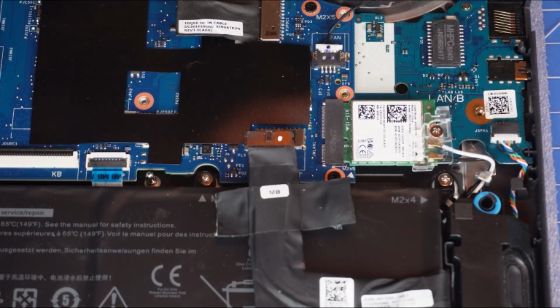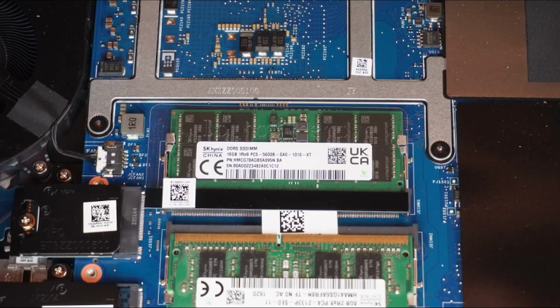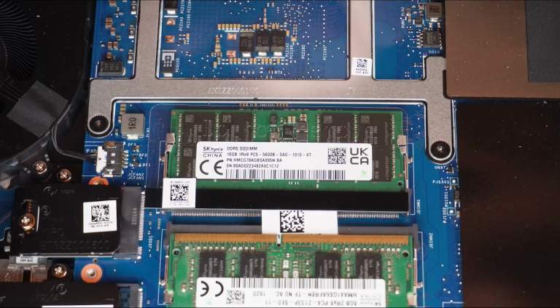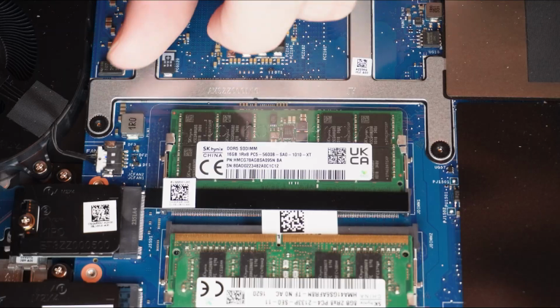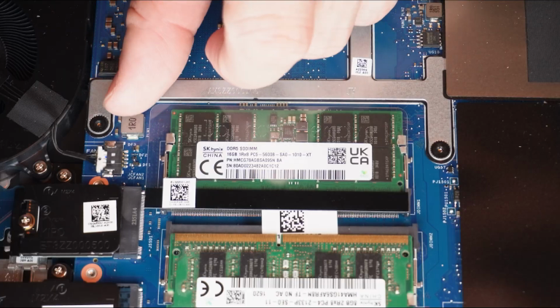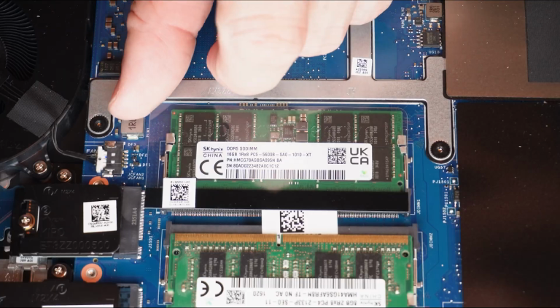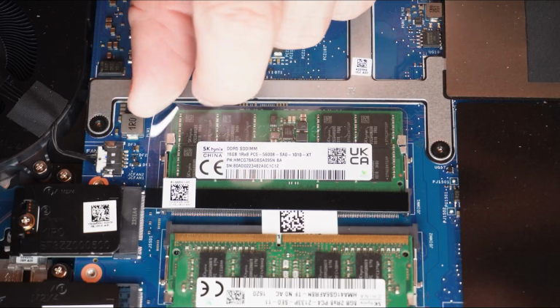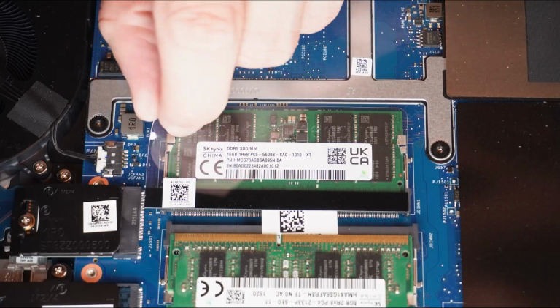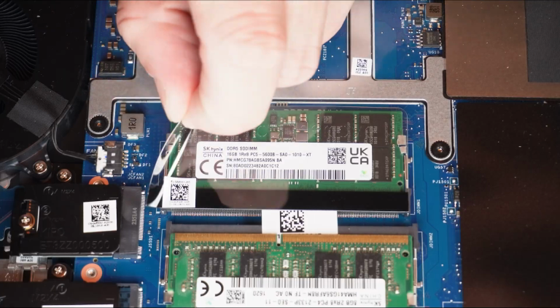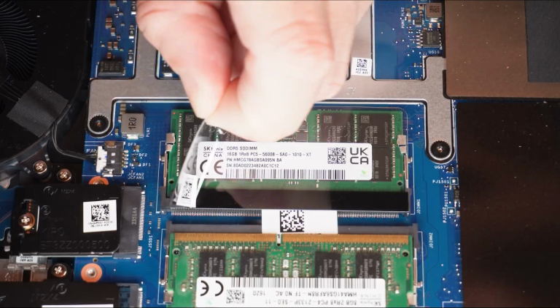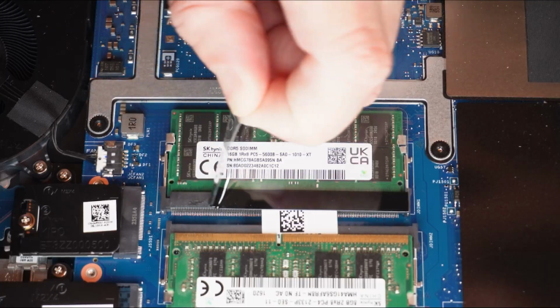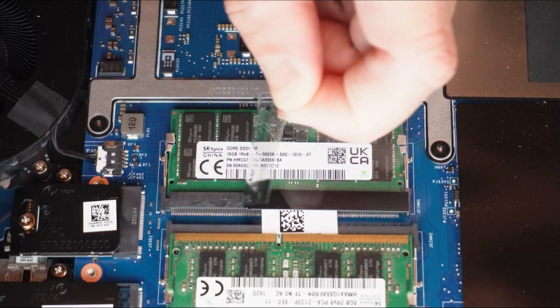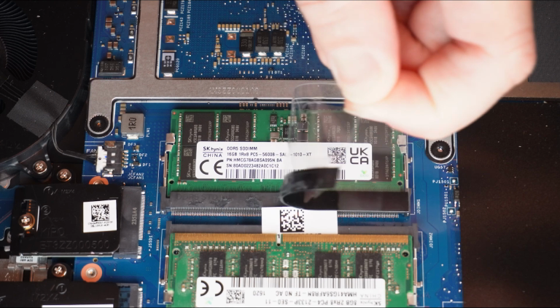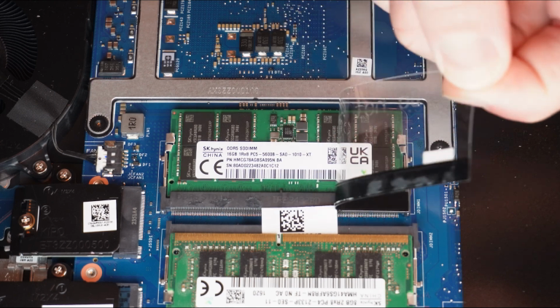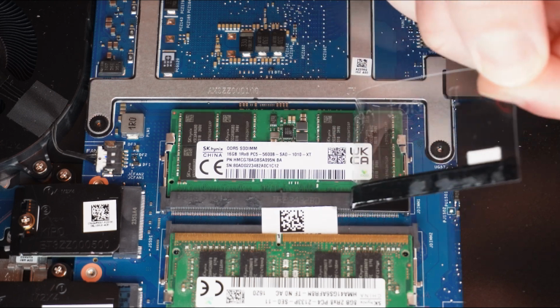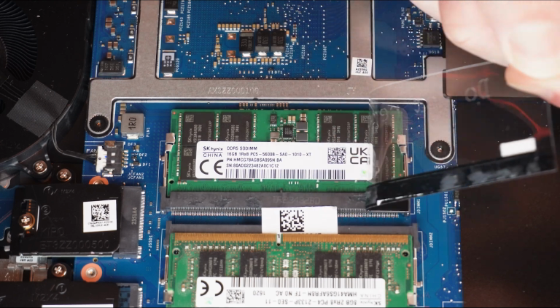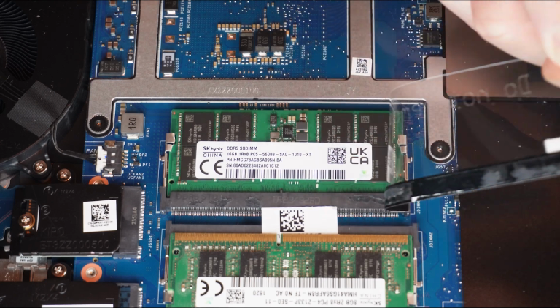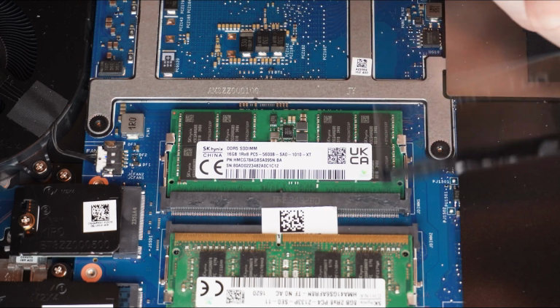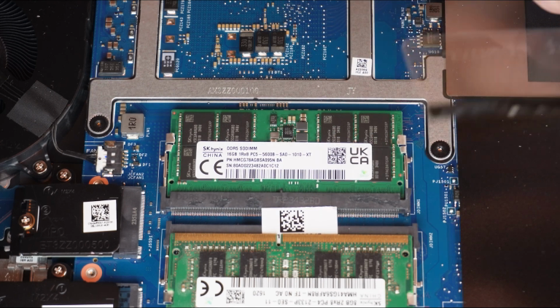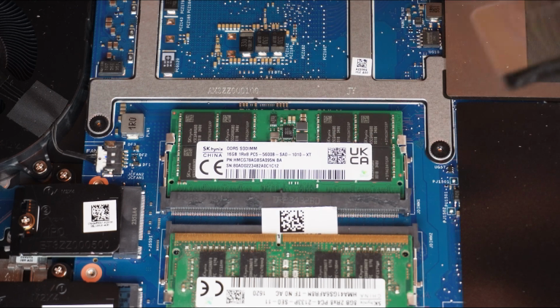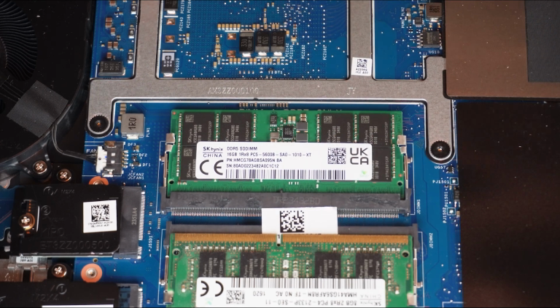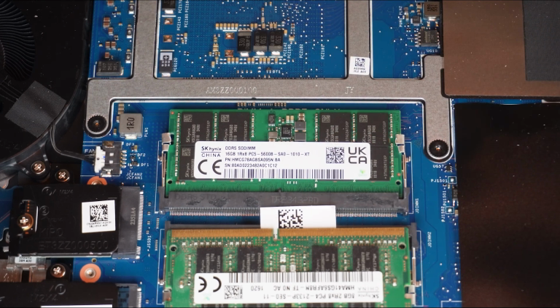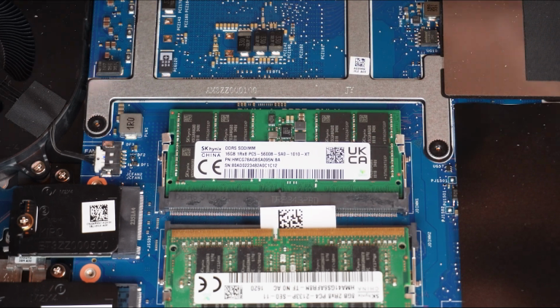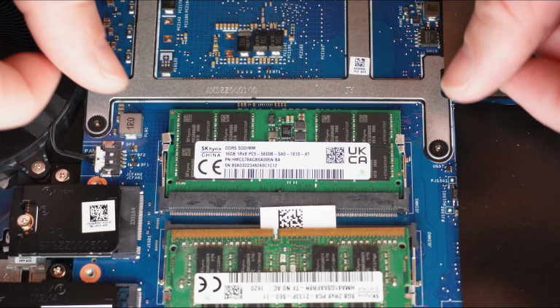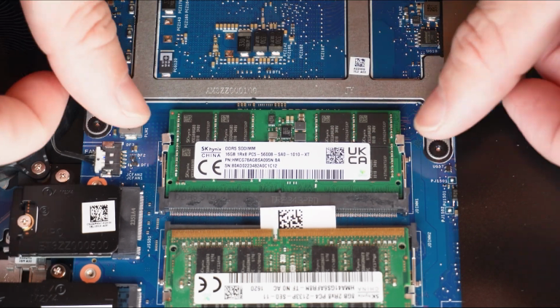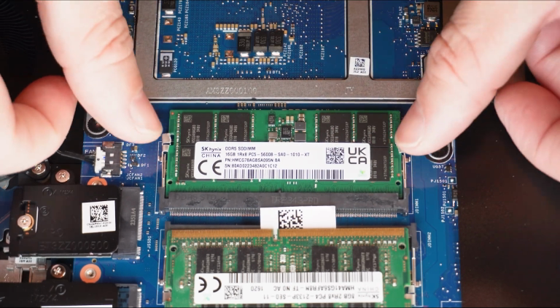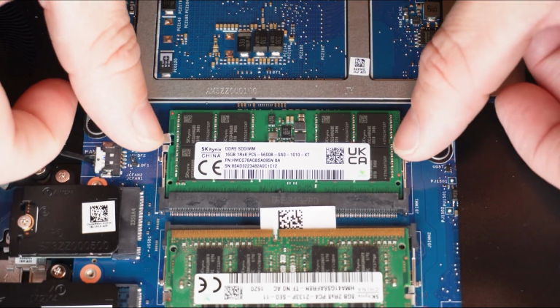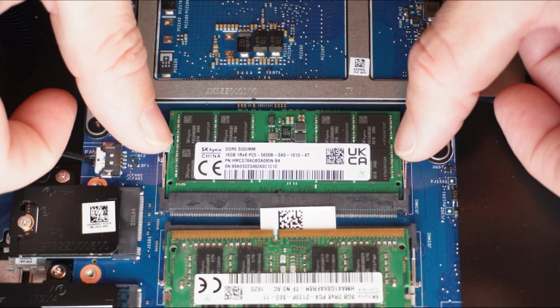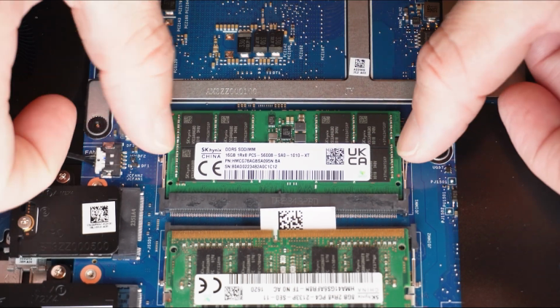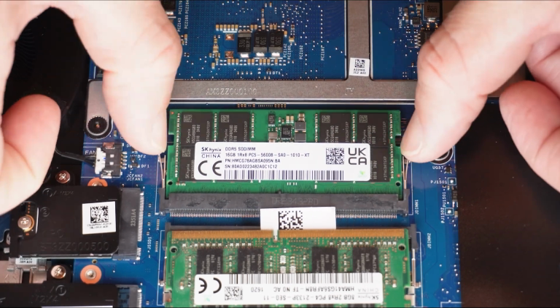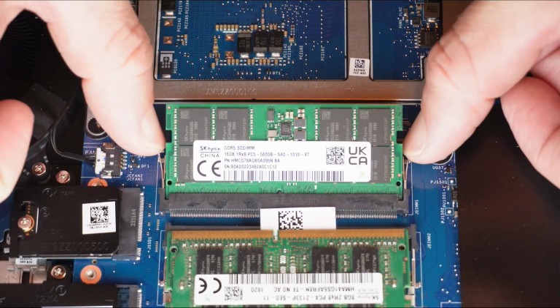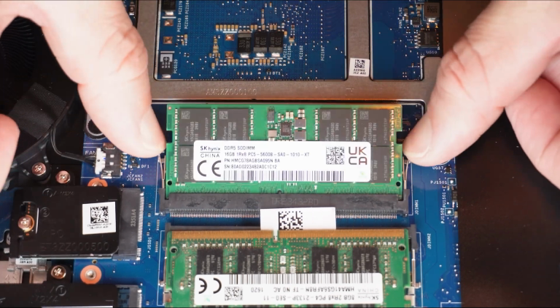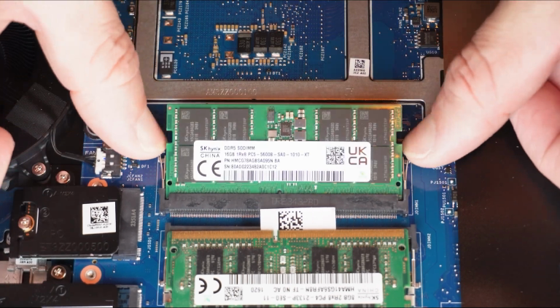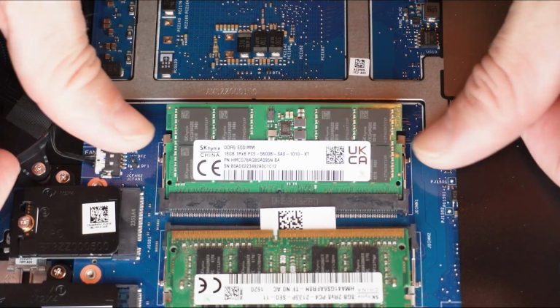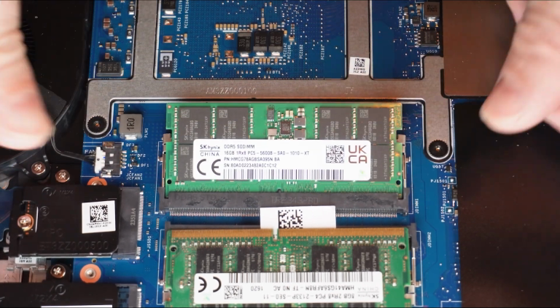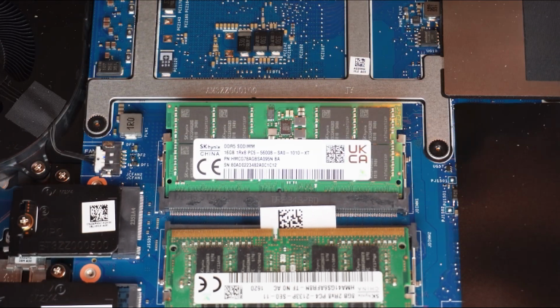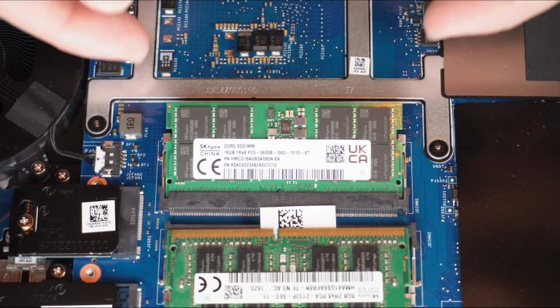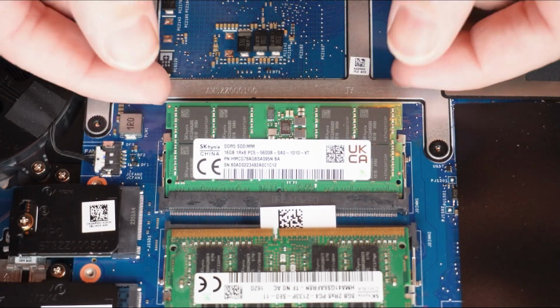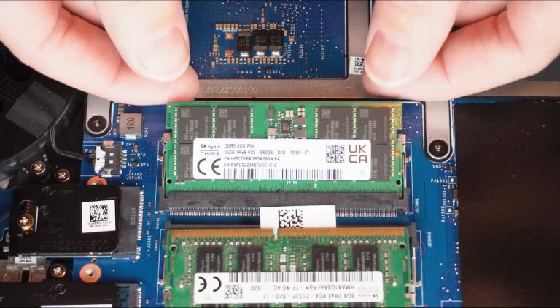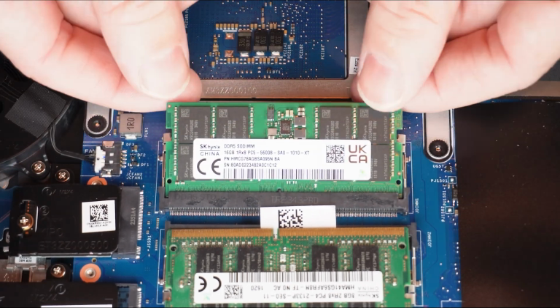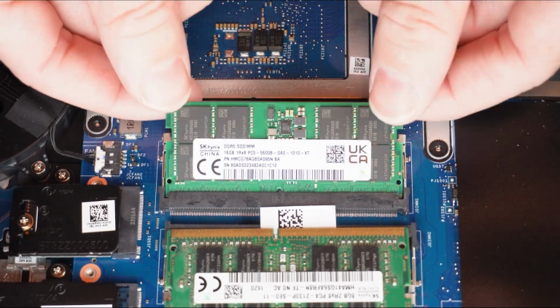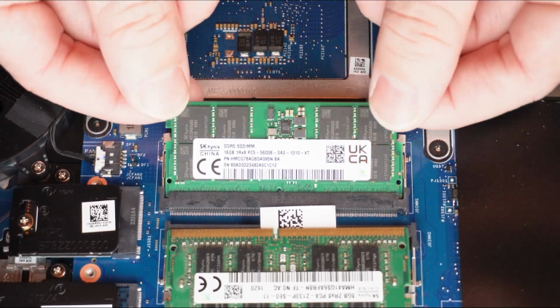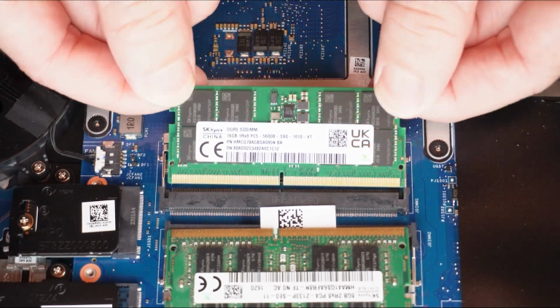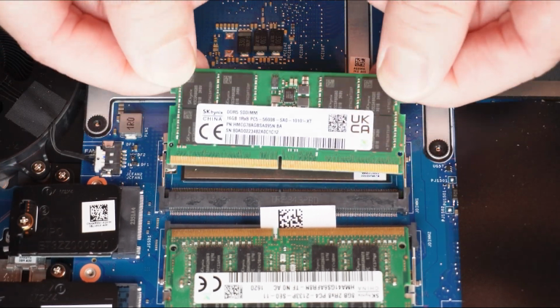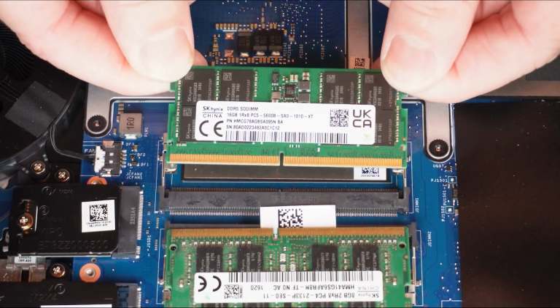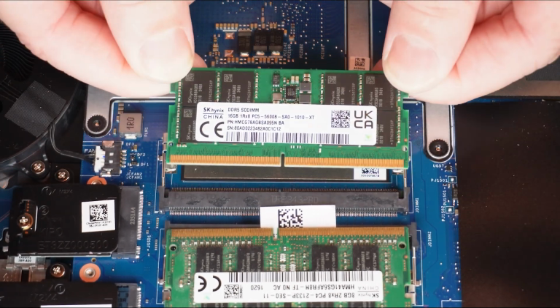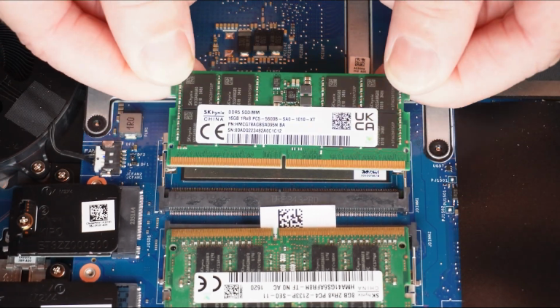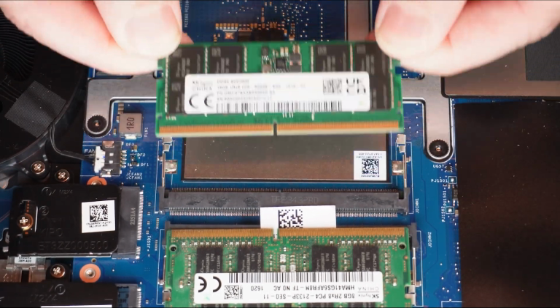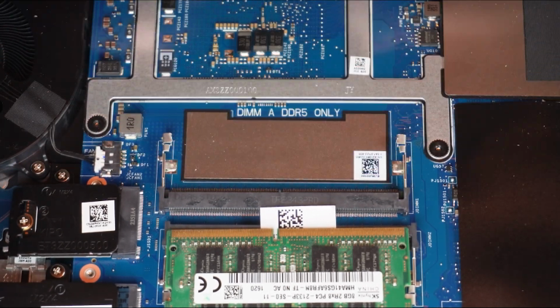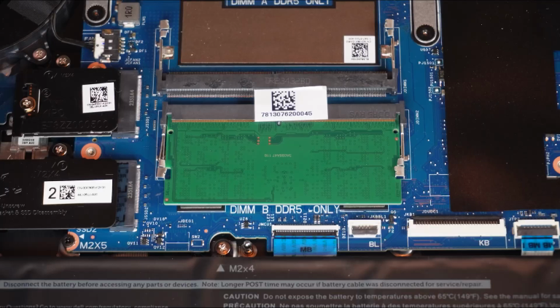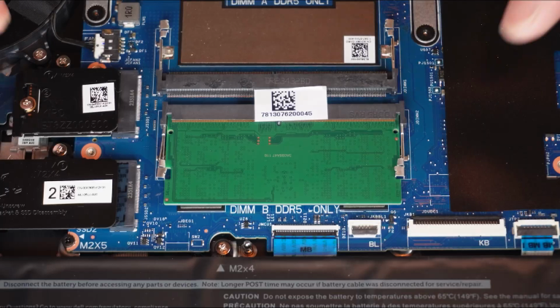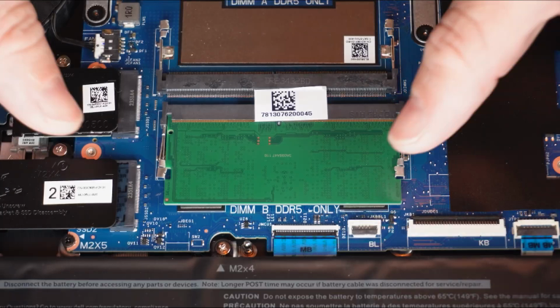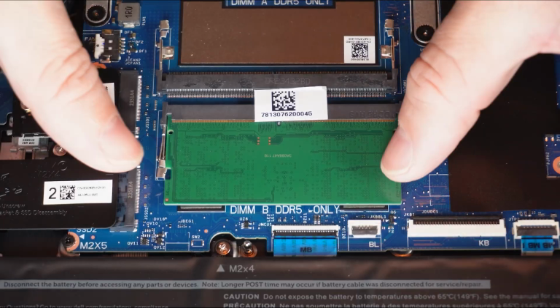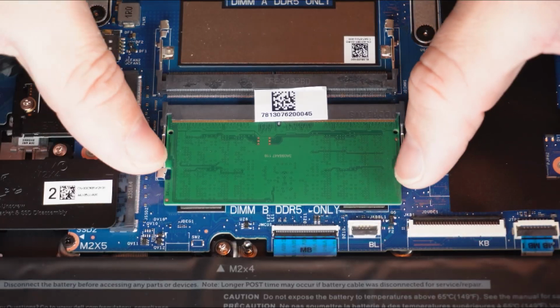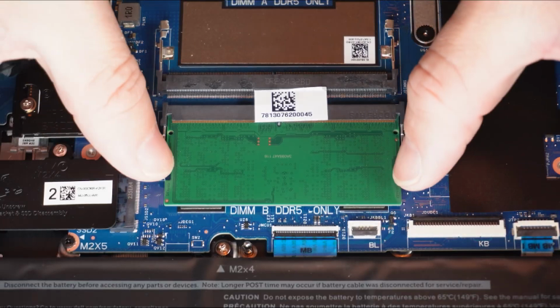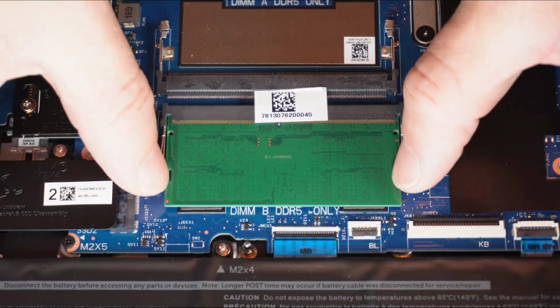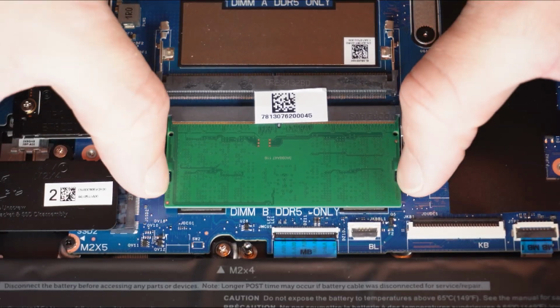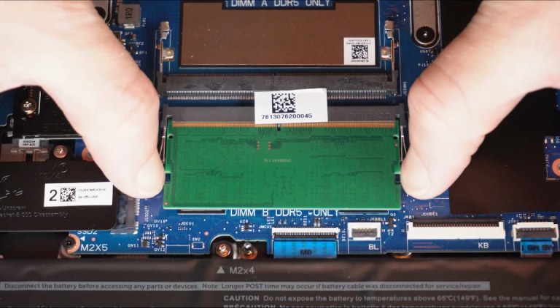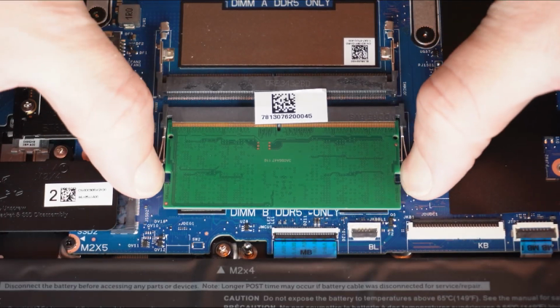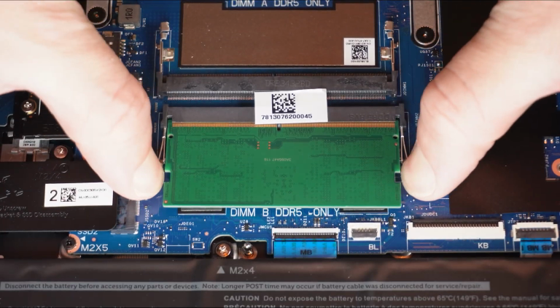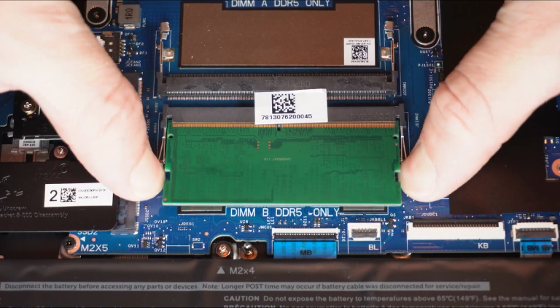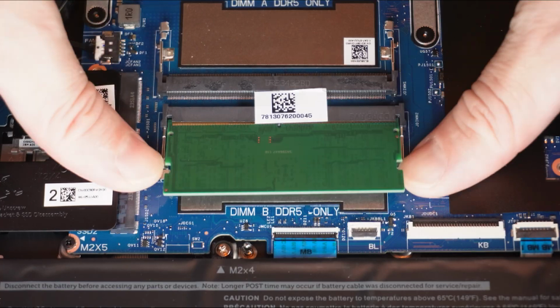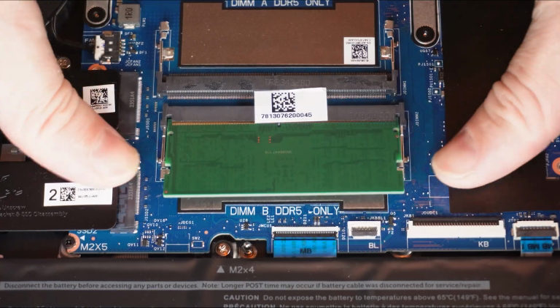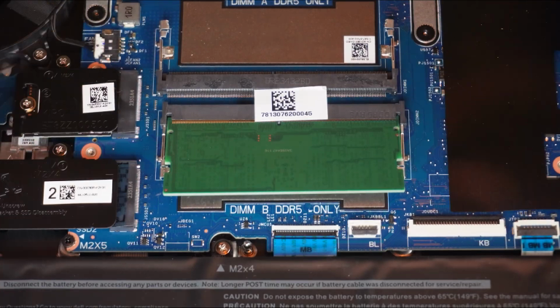Then peel away the plastic covering the RAM. Now separate the locking tabs outwardly to release the RAM, then slide out the RAM.